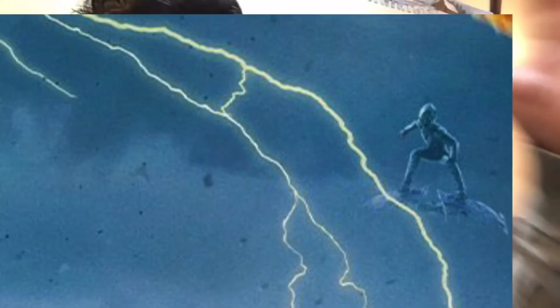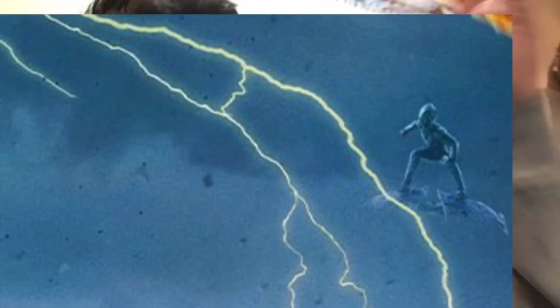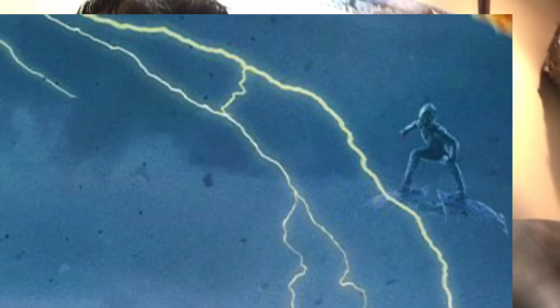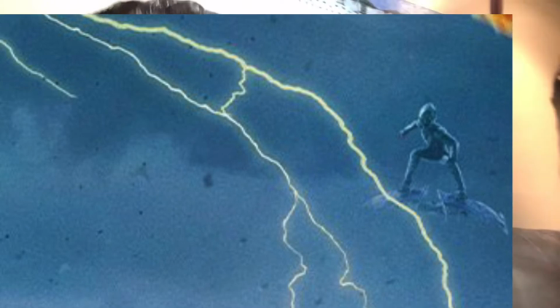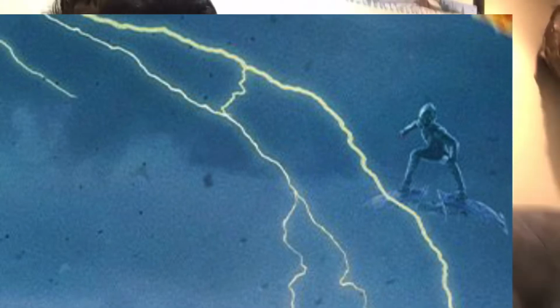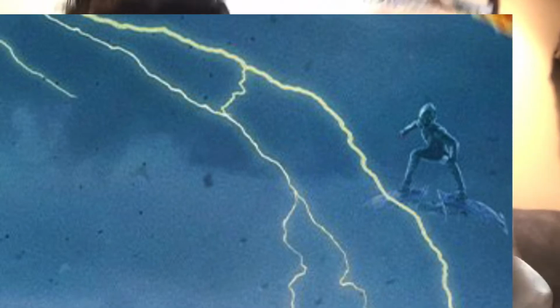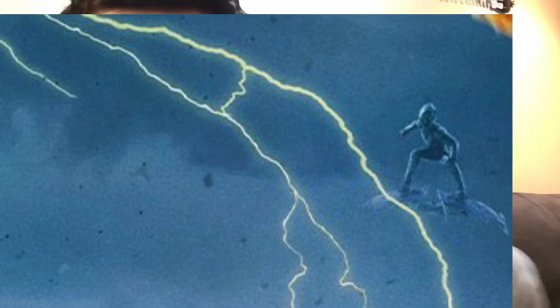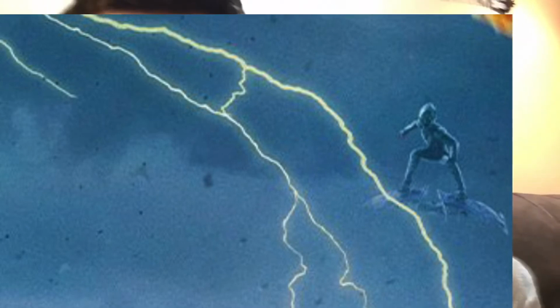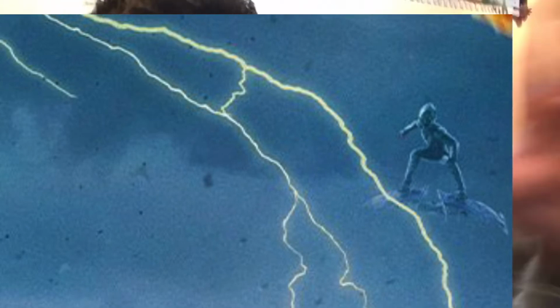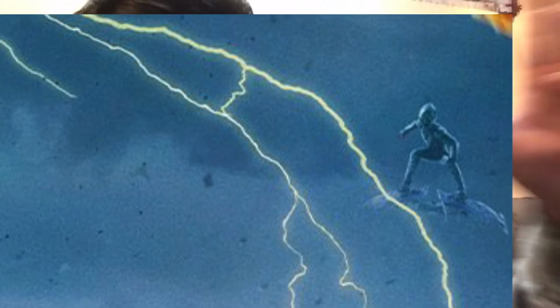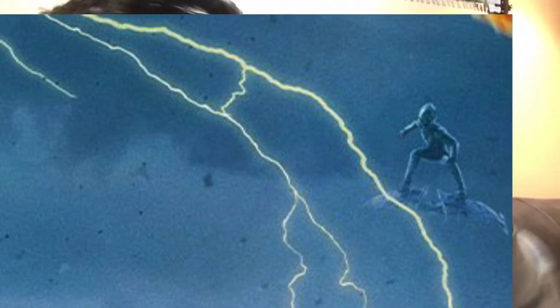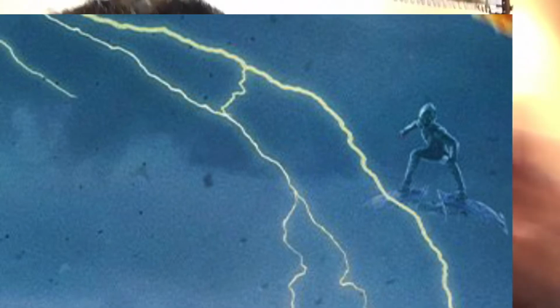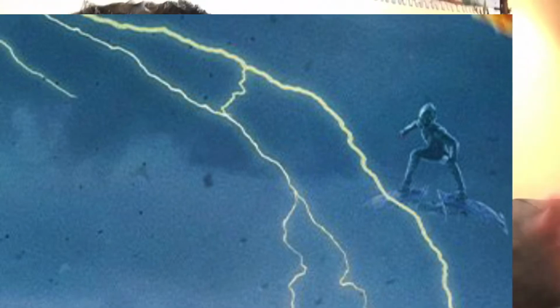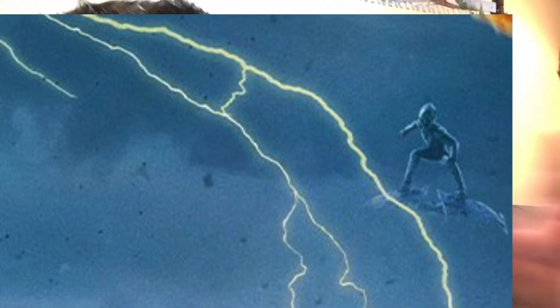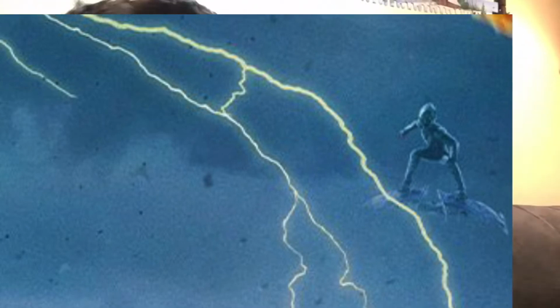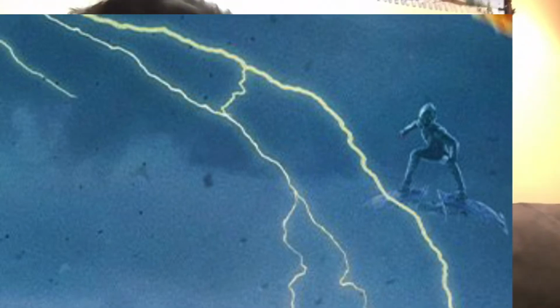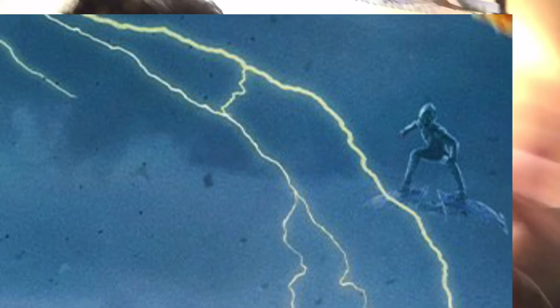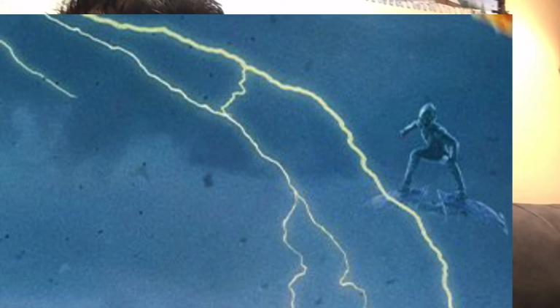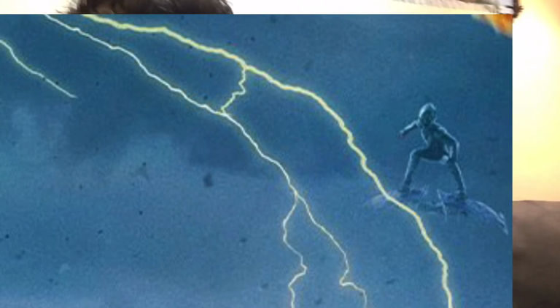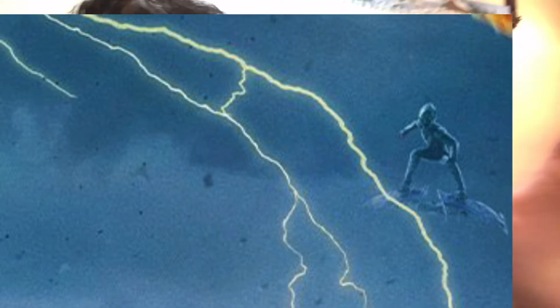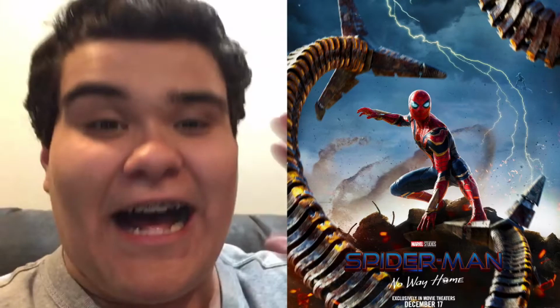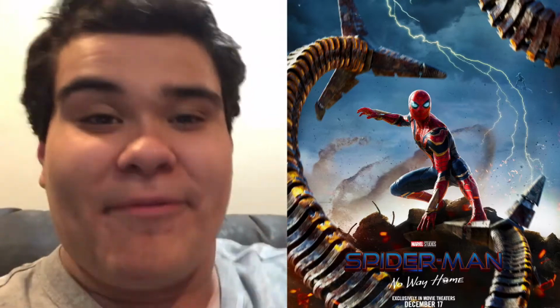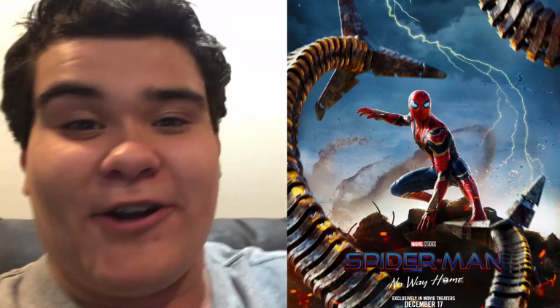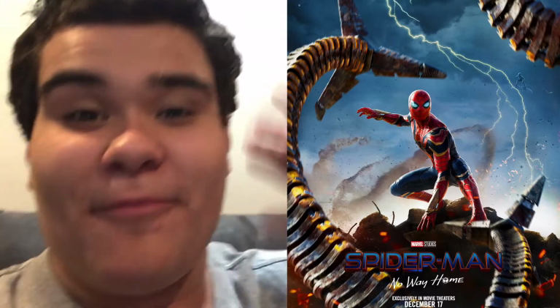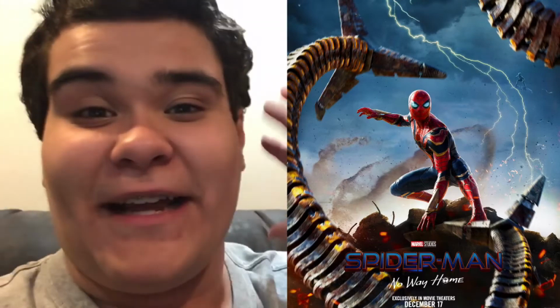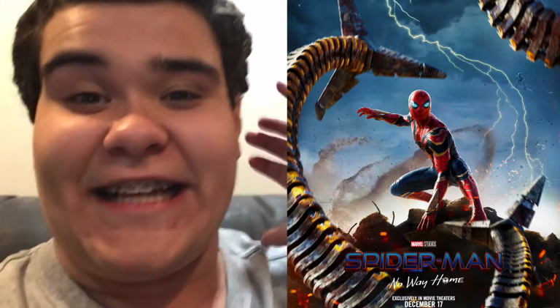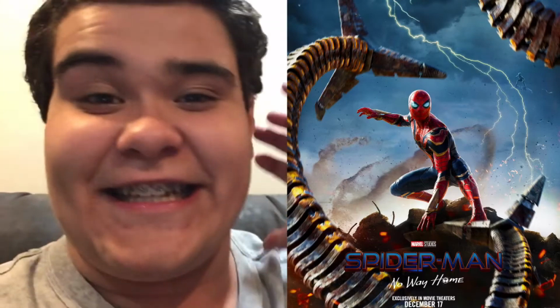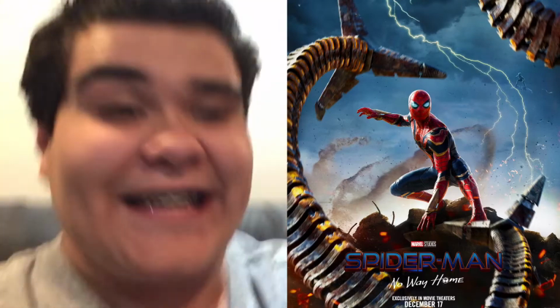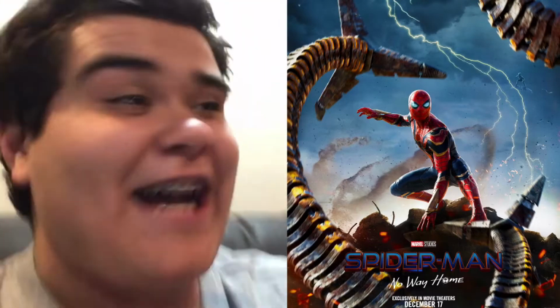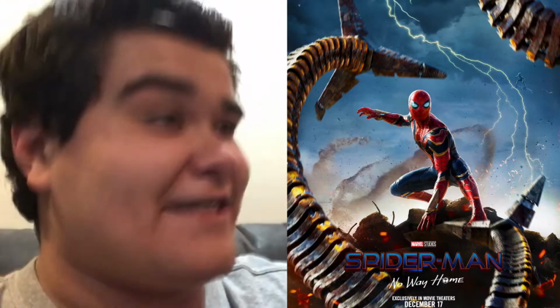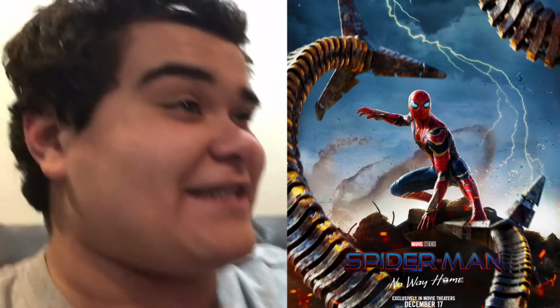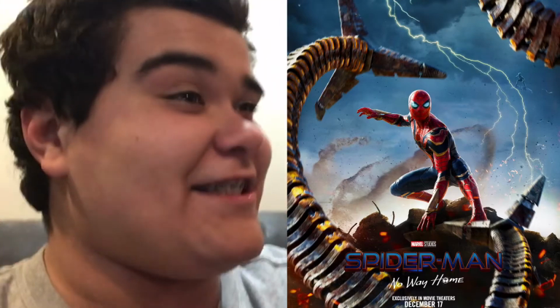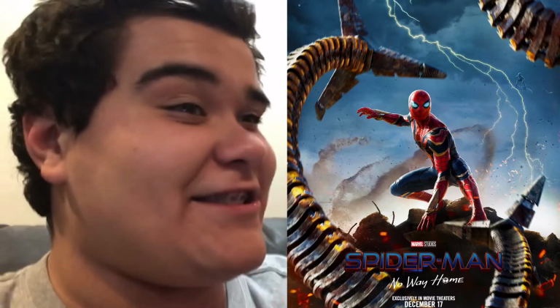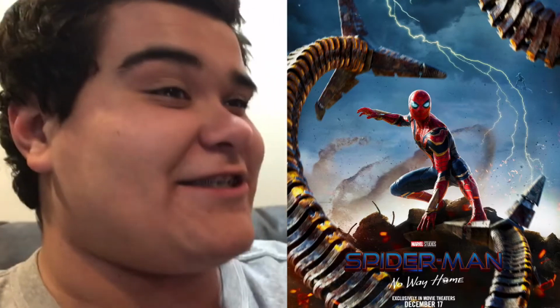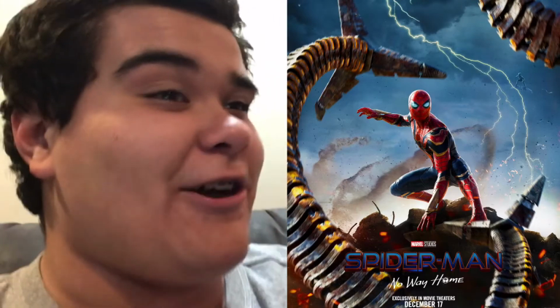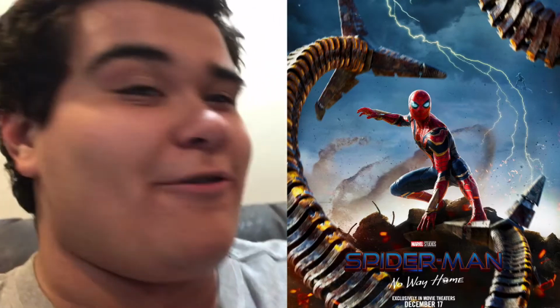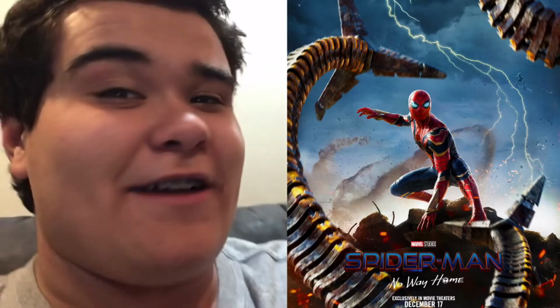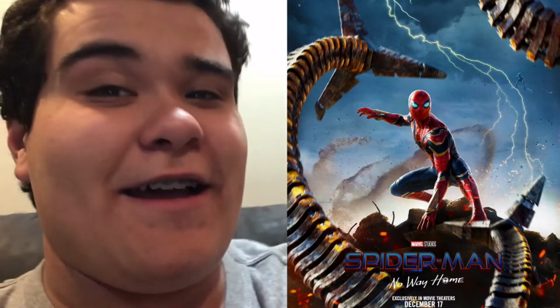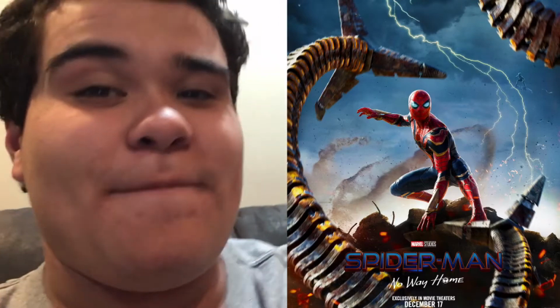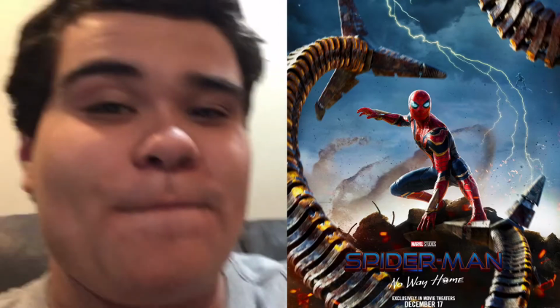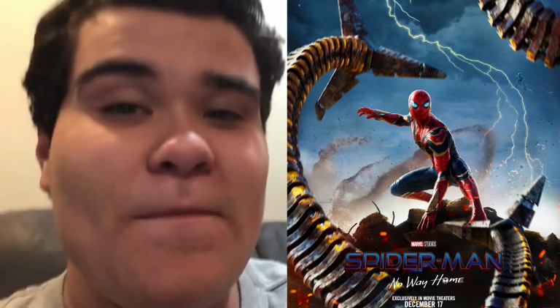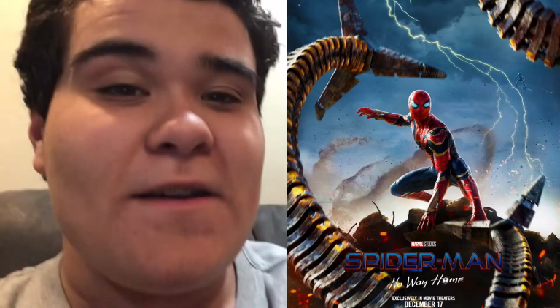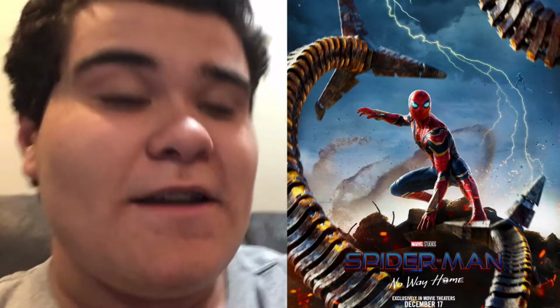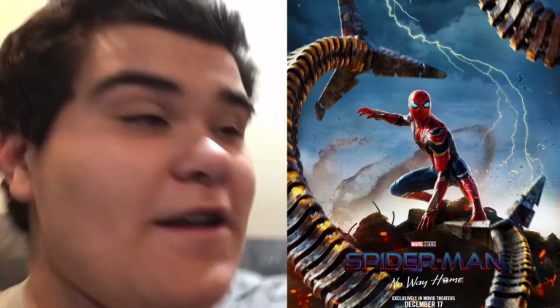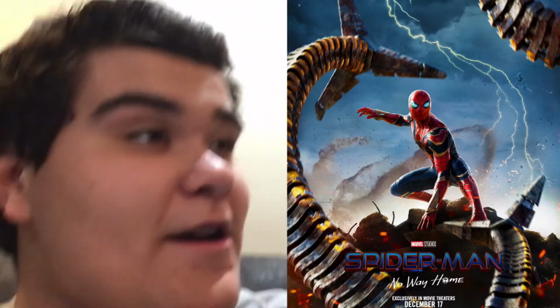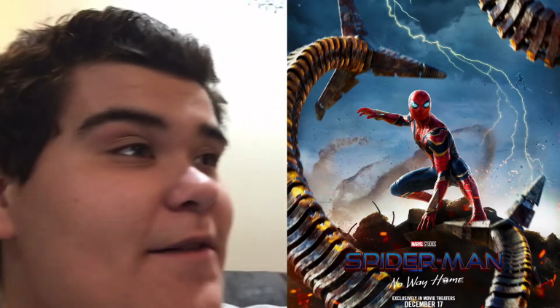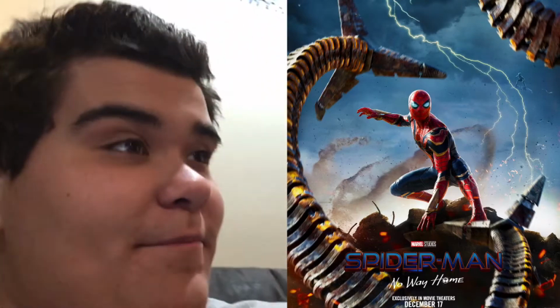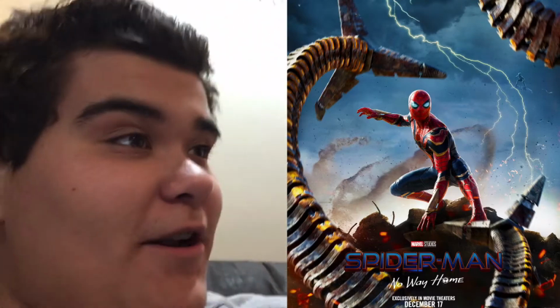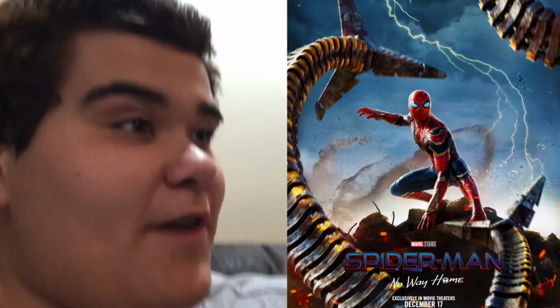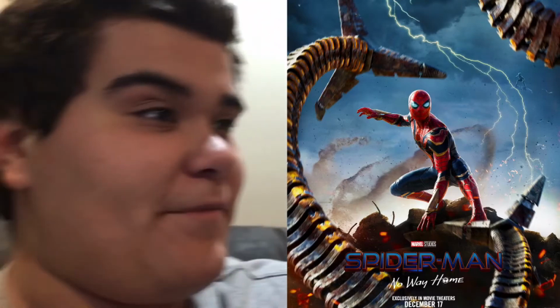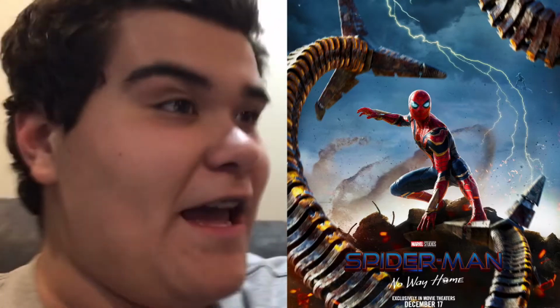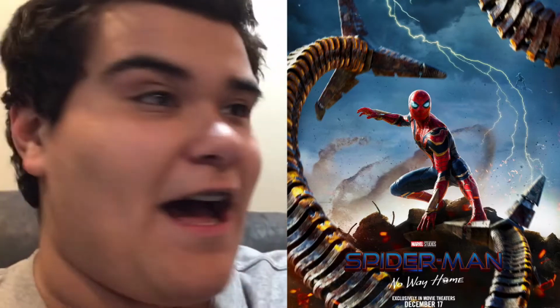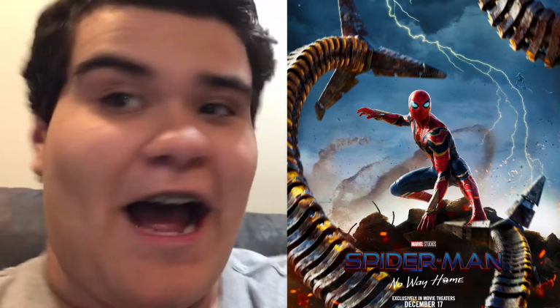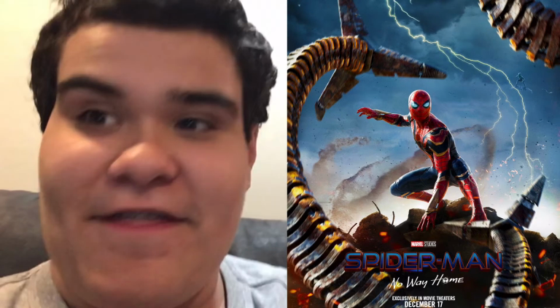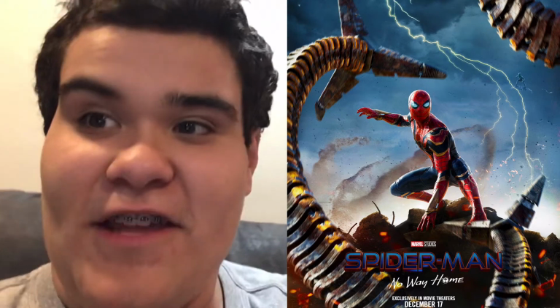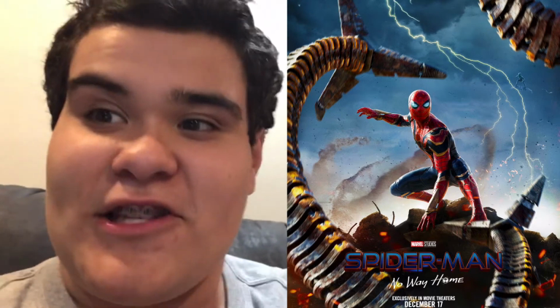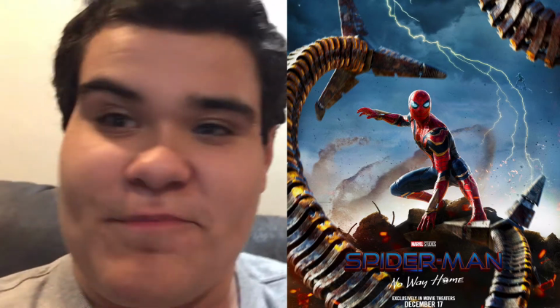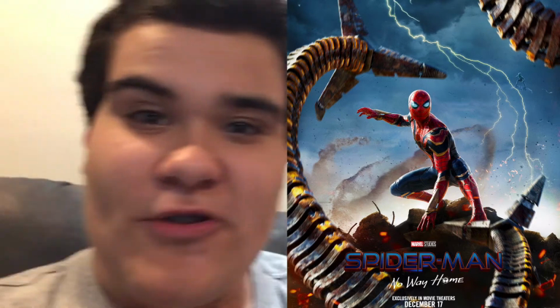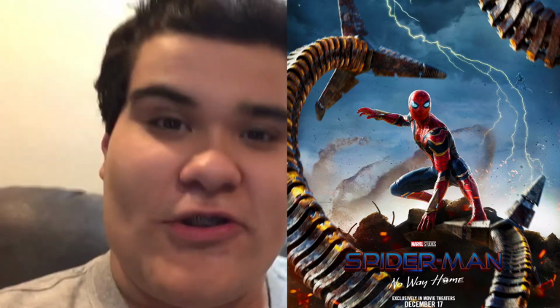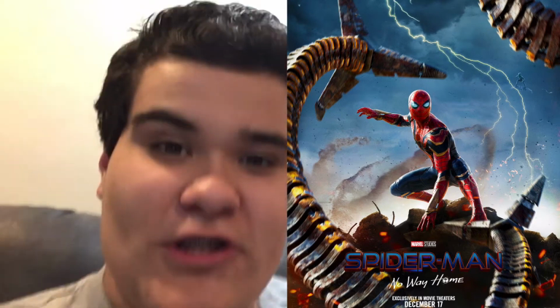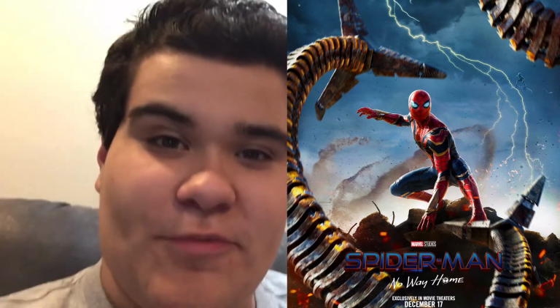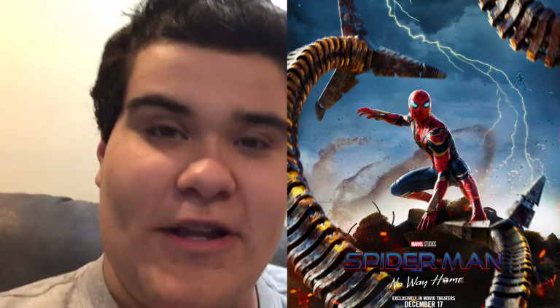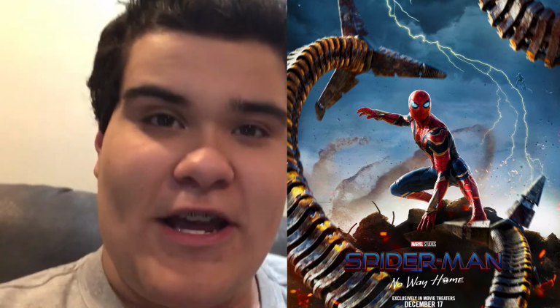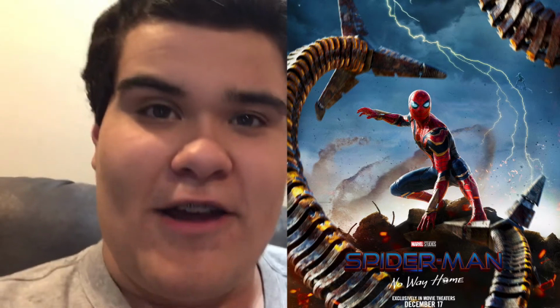We finally got our first look at the Green Goblin. Oh my gosh, it looks so good. But yeah, I think this poster looks pretty good.